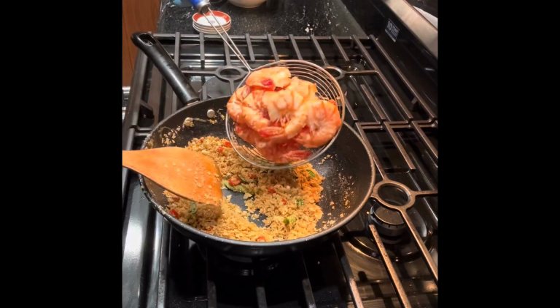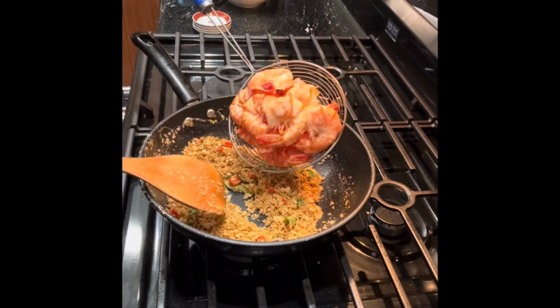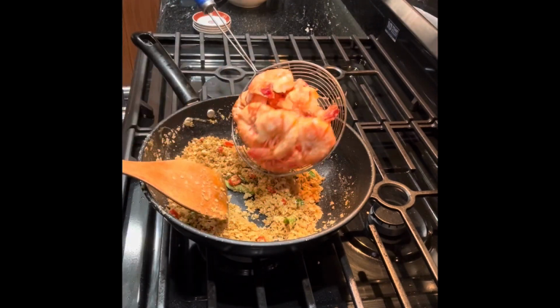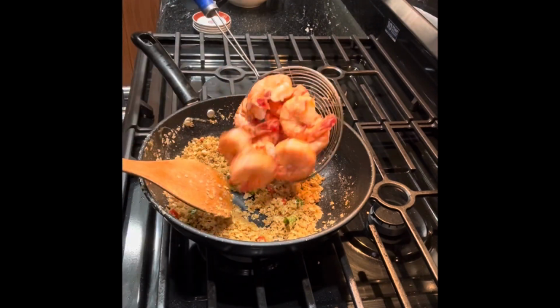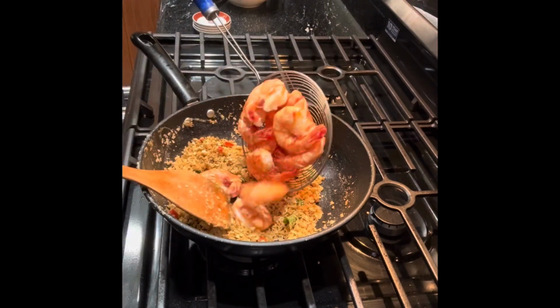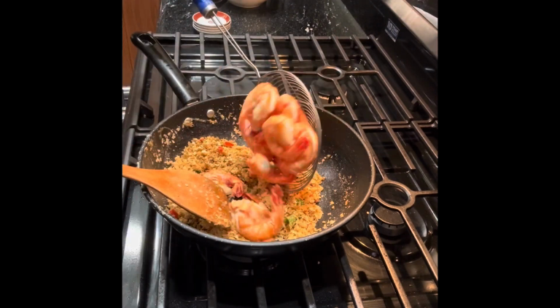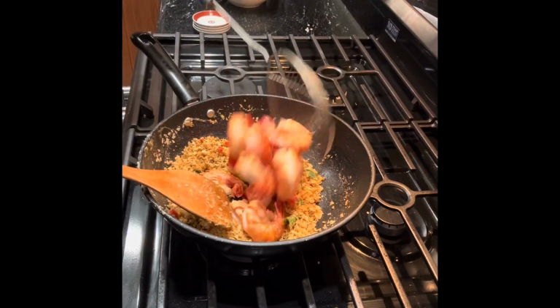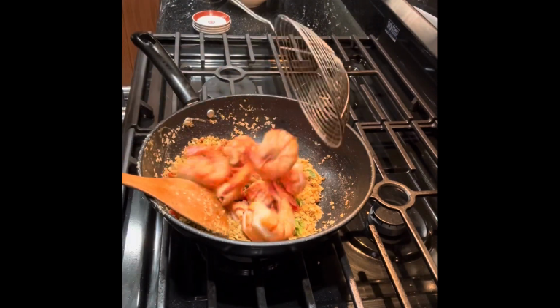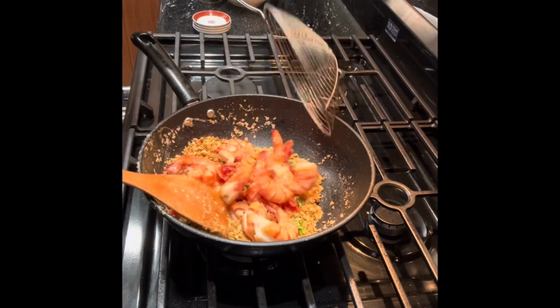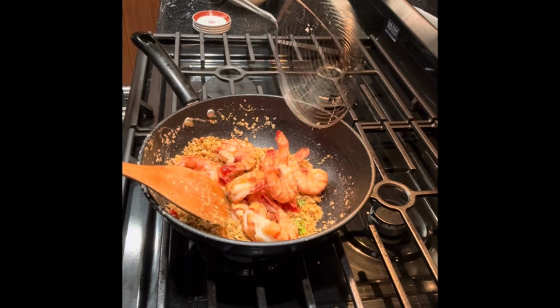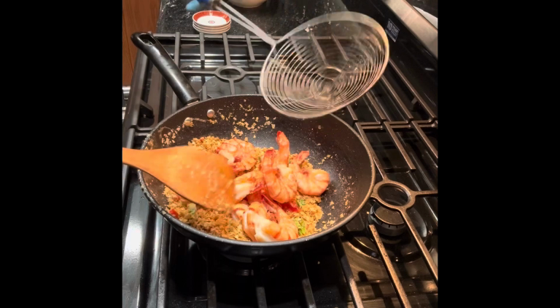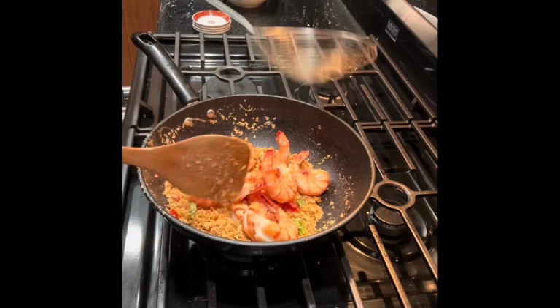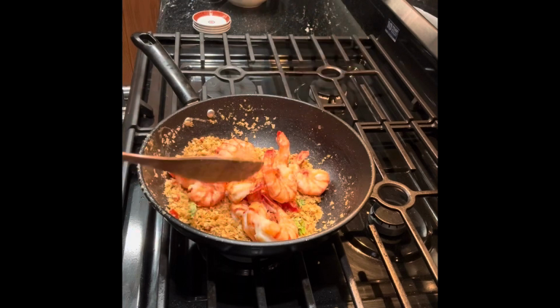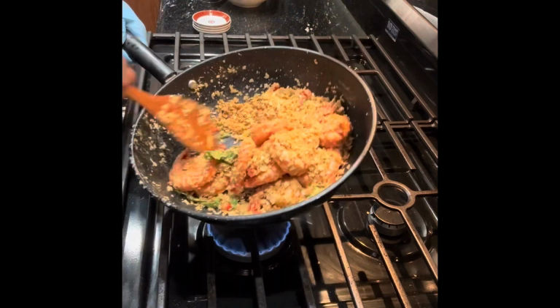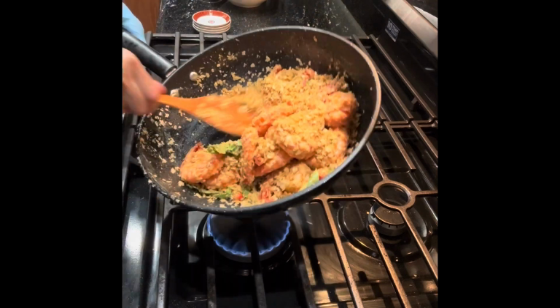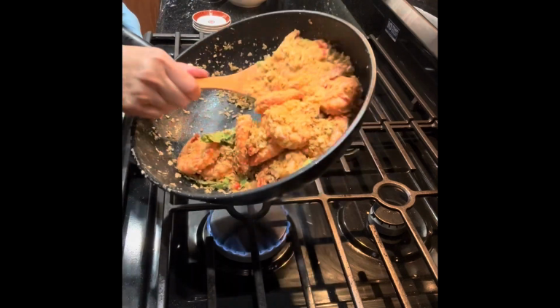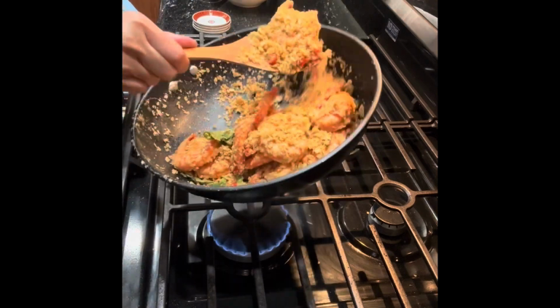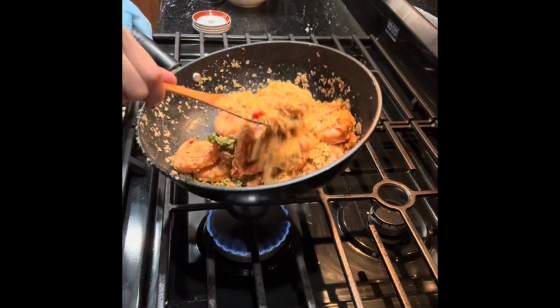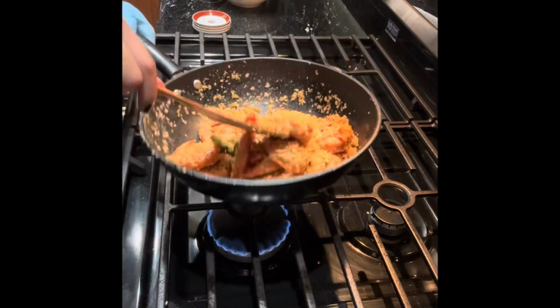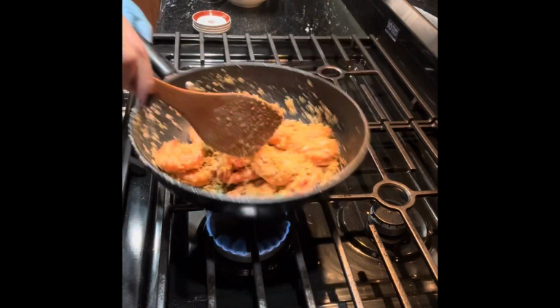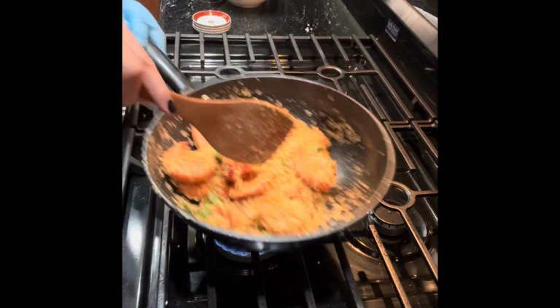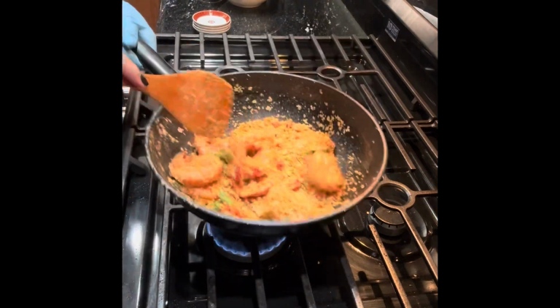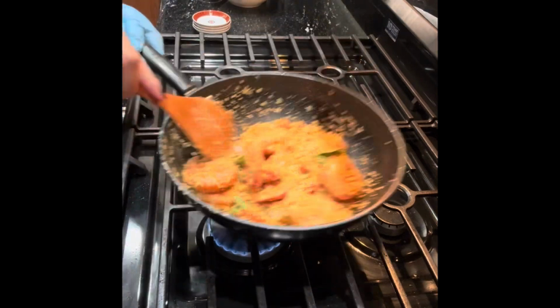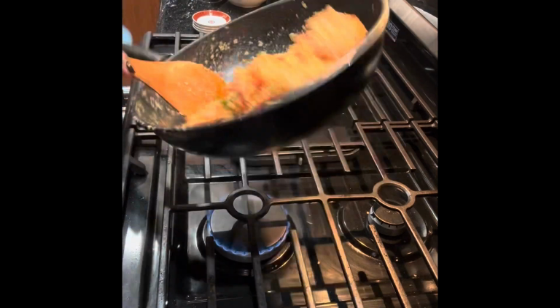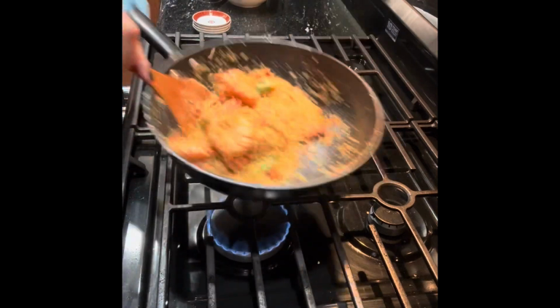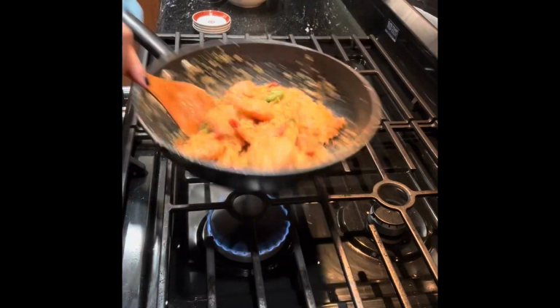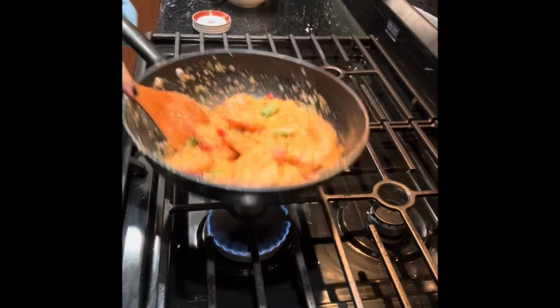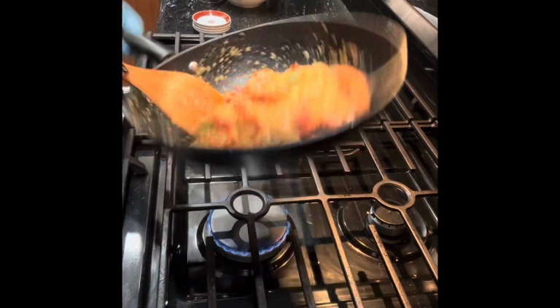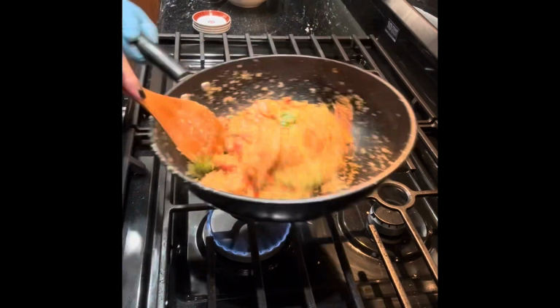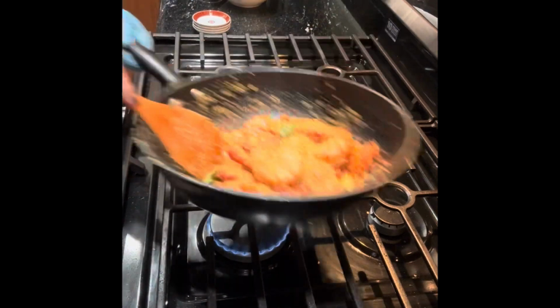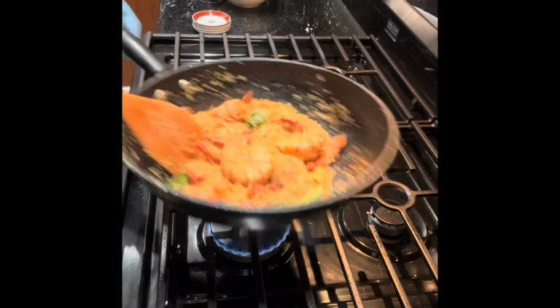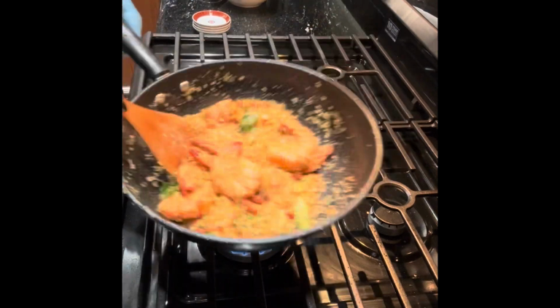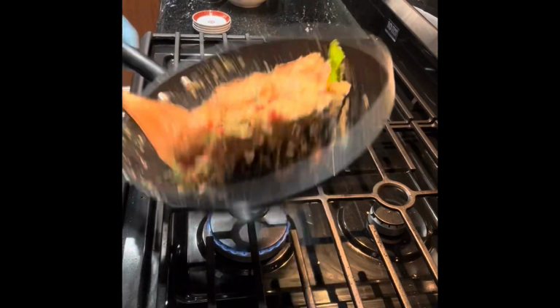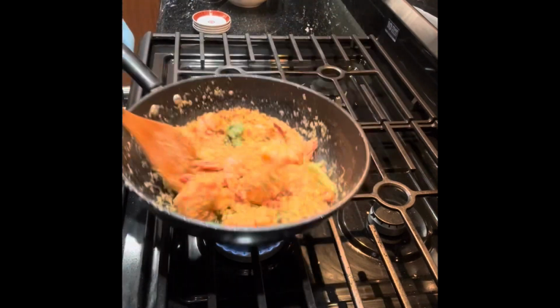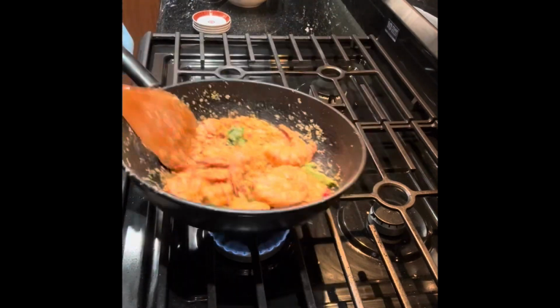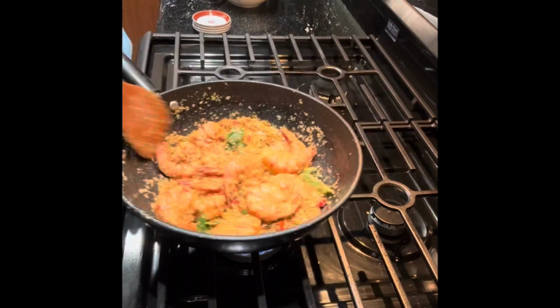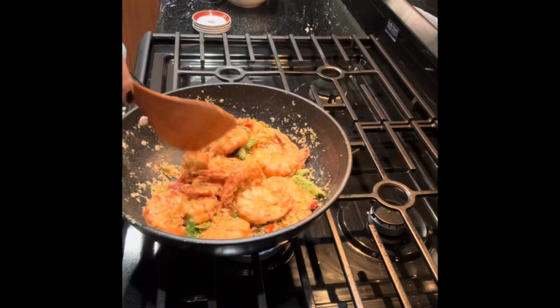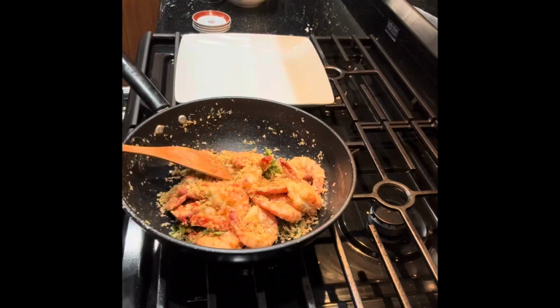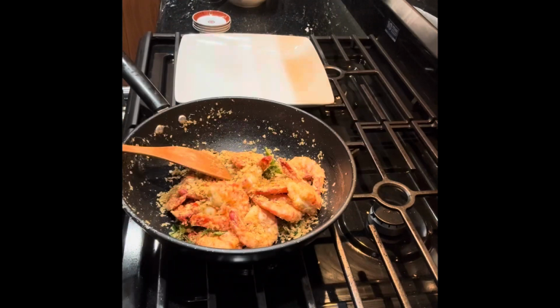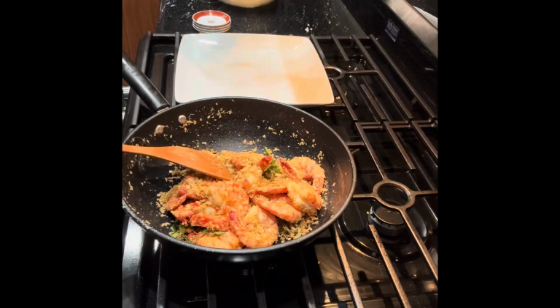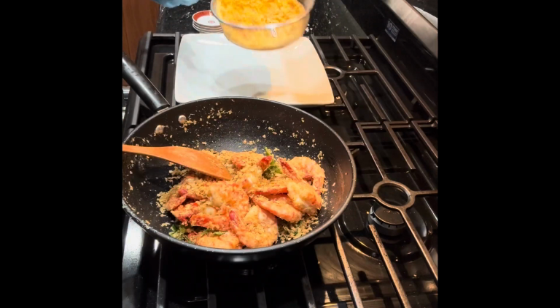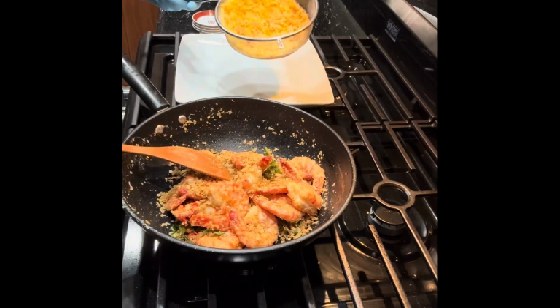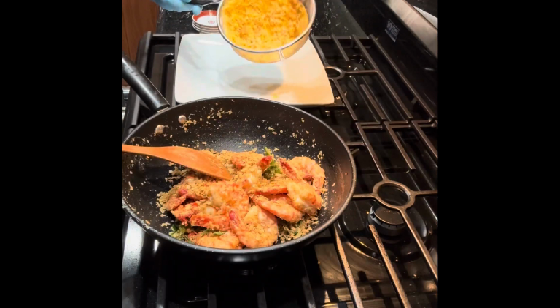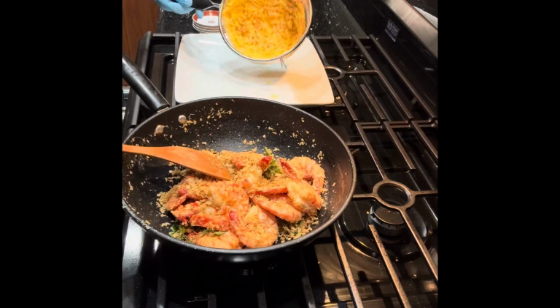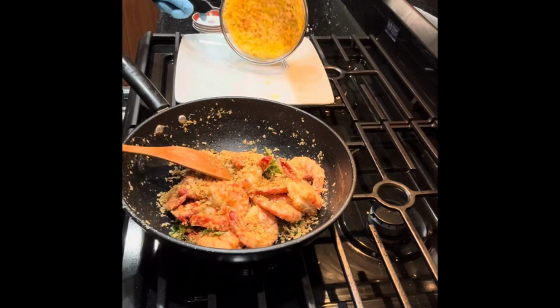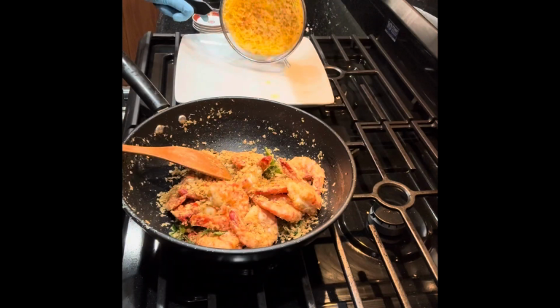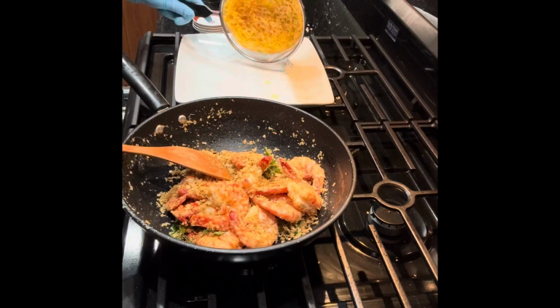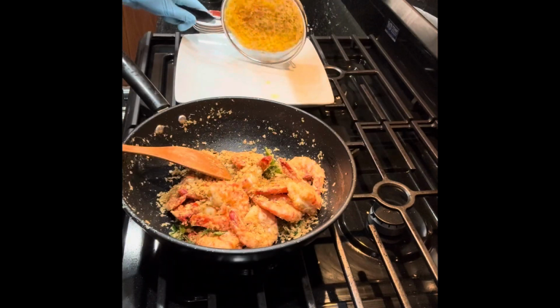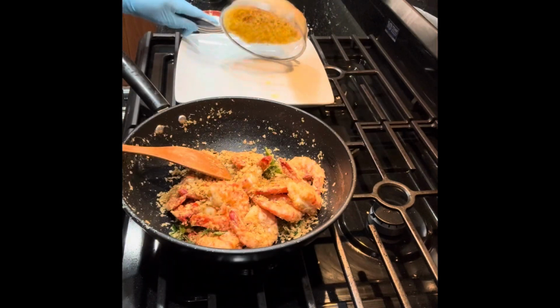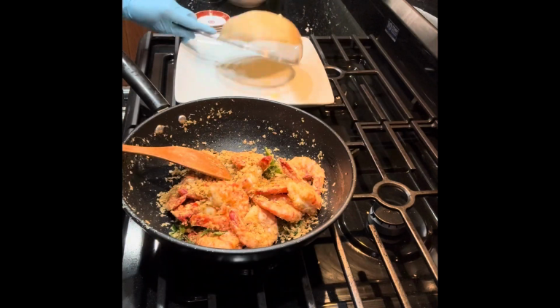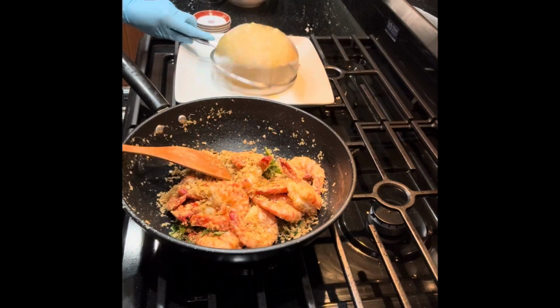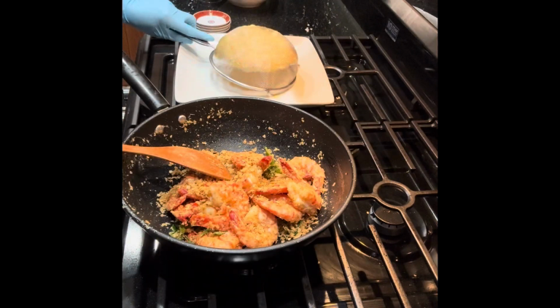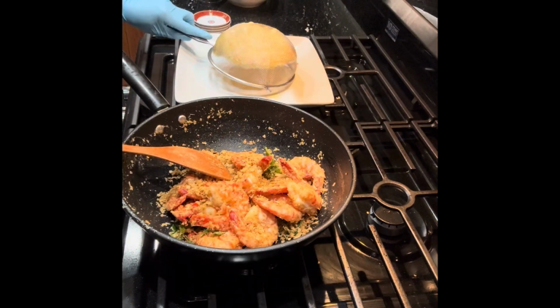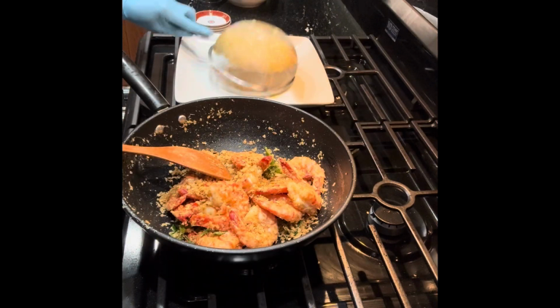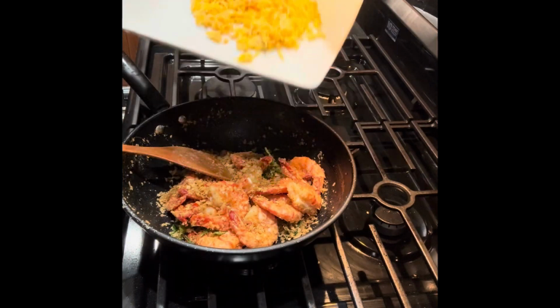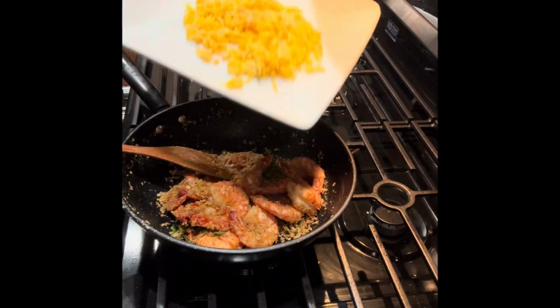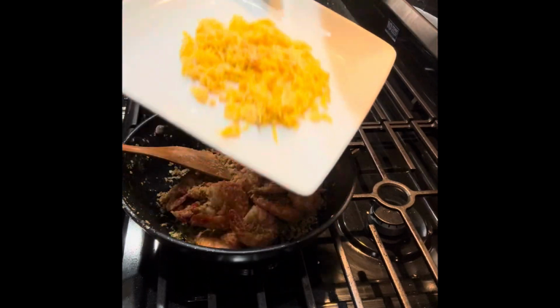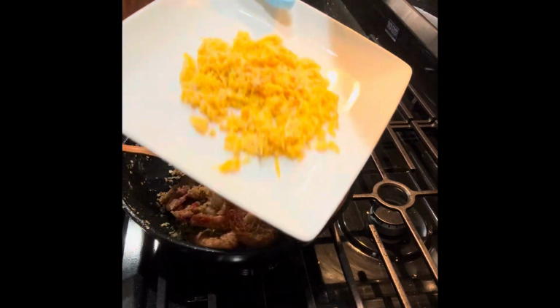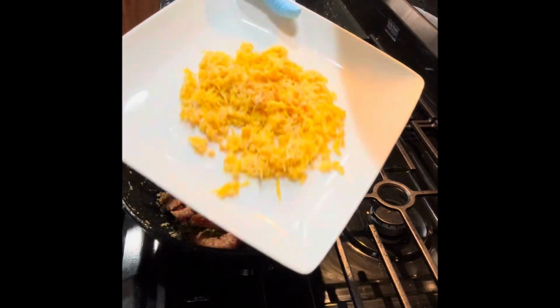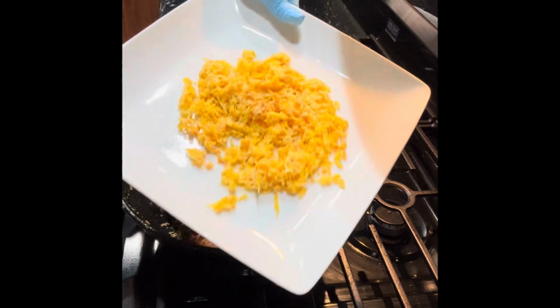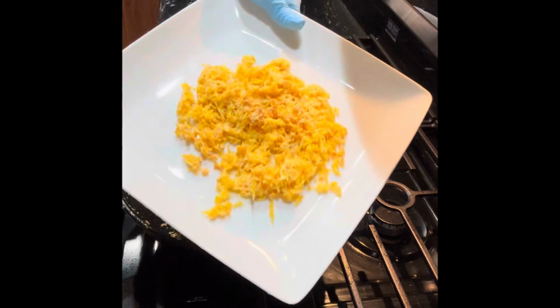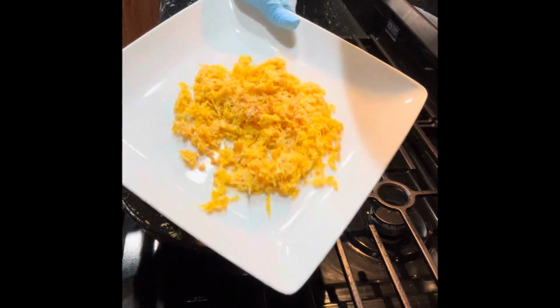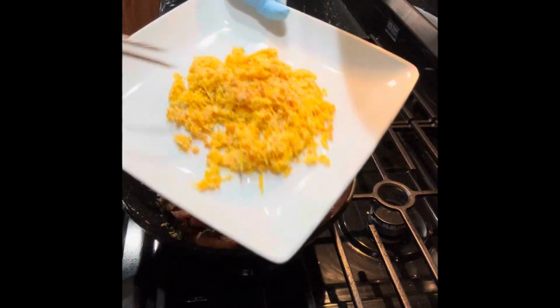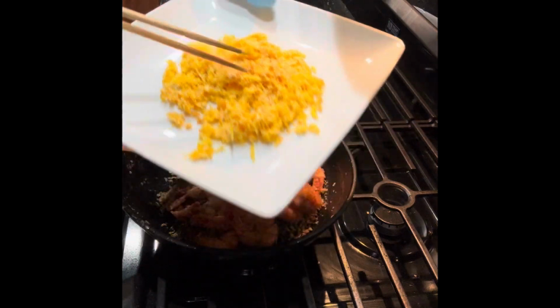Add the shrimp in. Then add the crispy egg — this is the crispy egg.